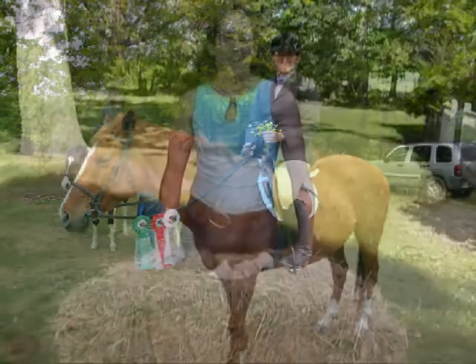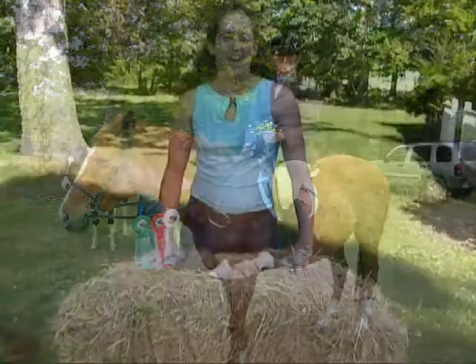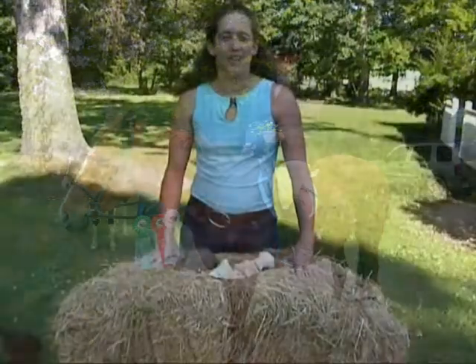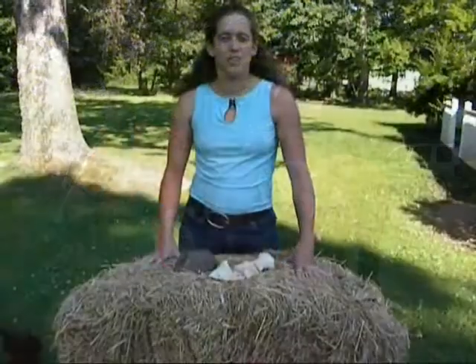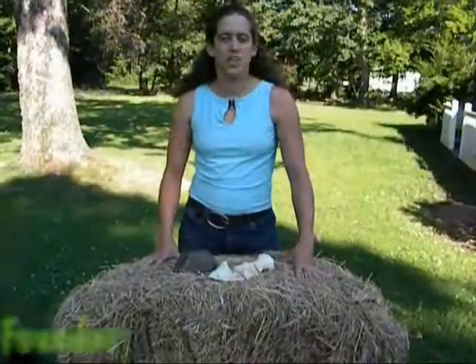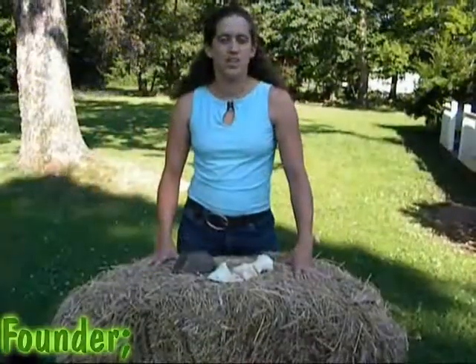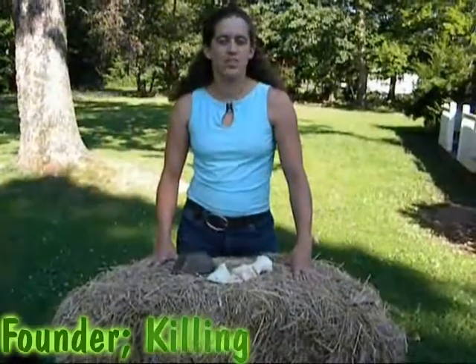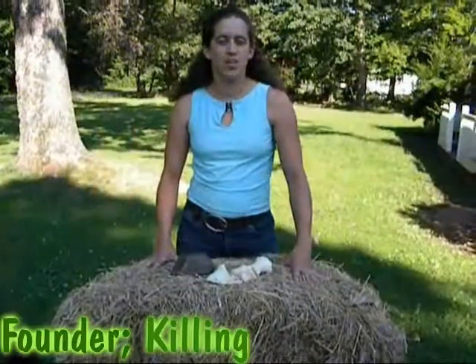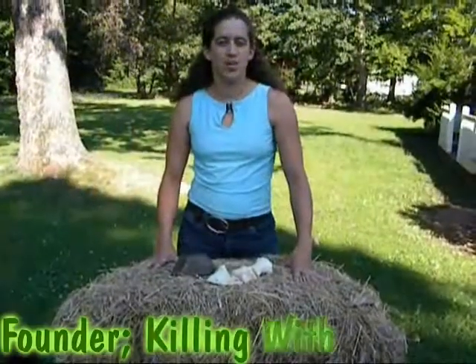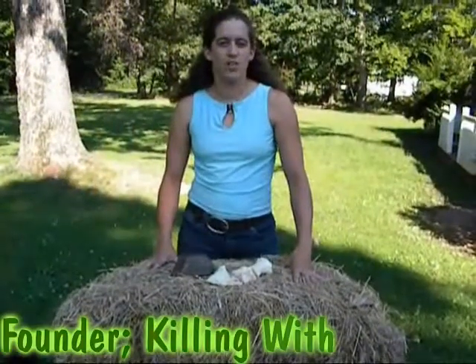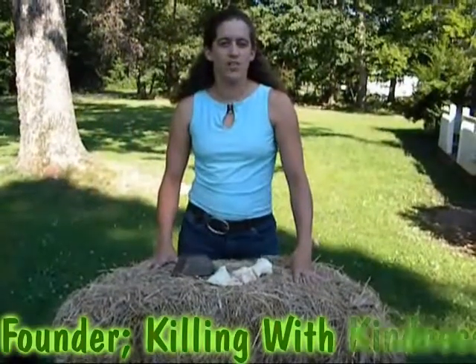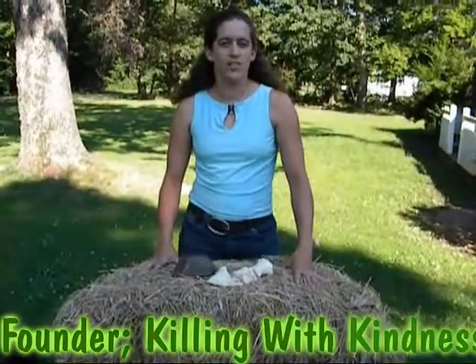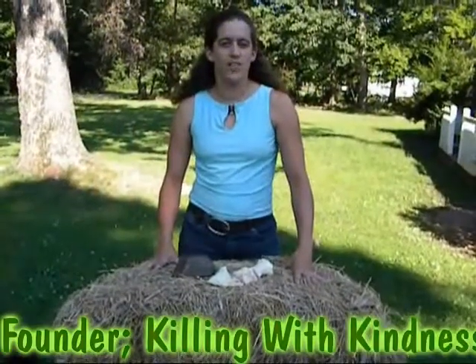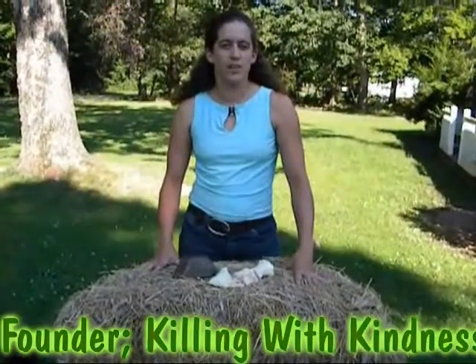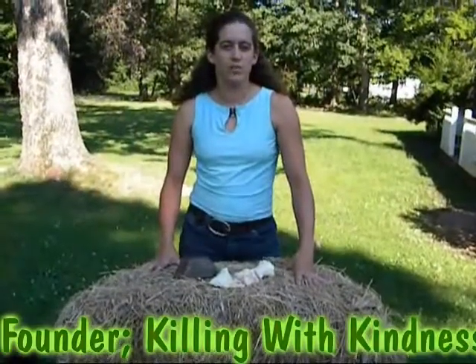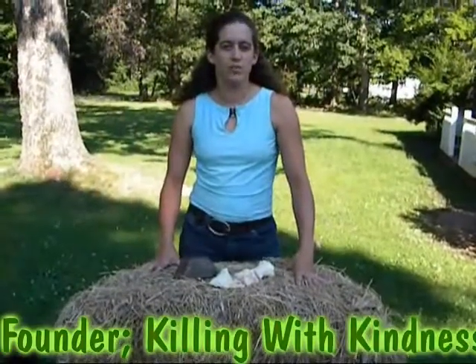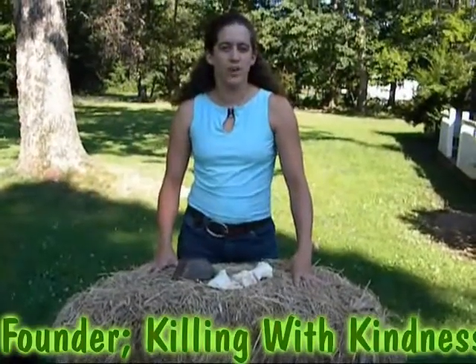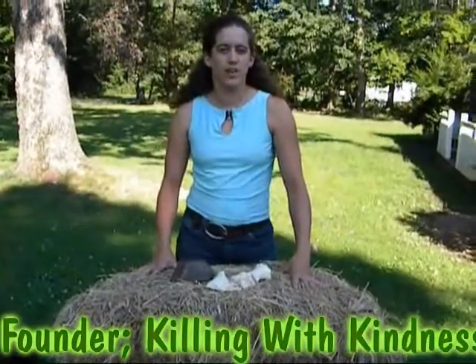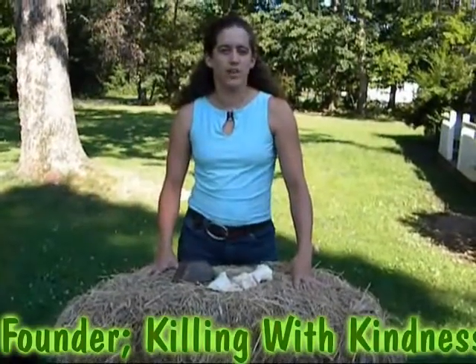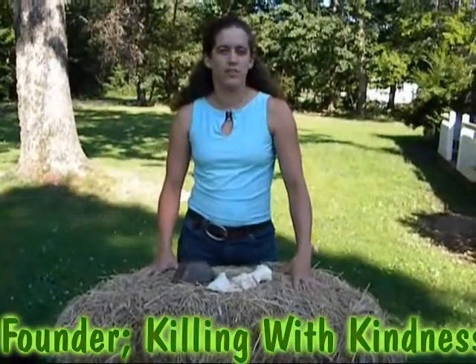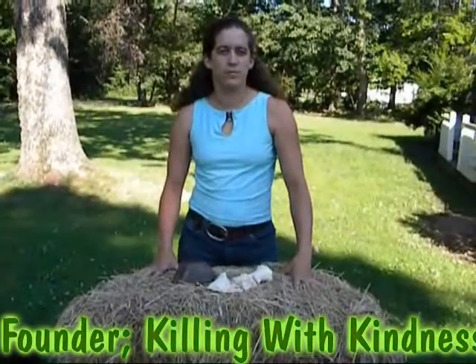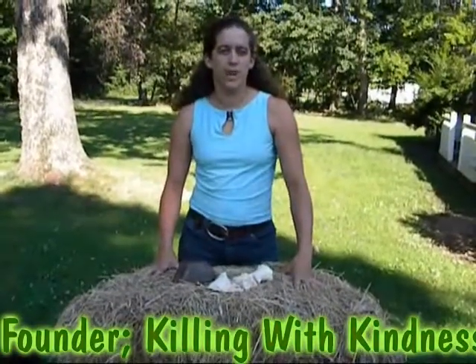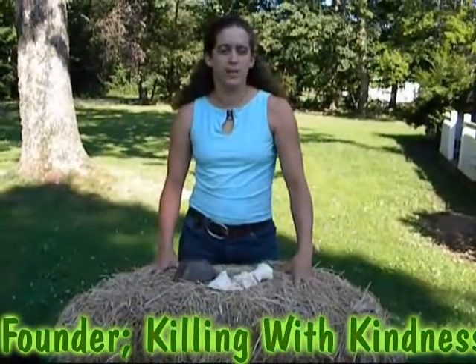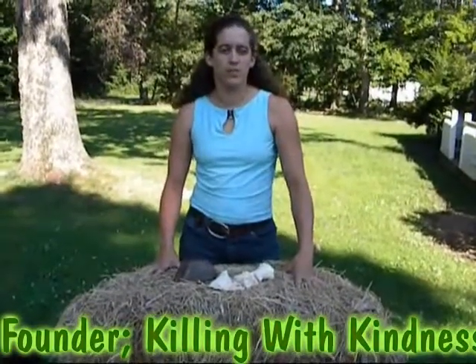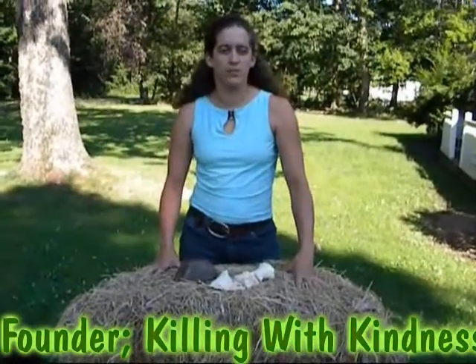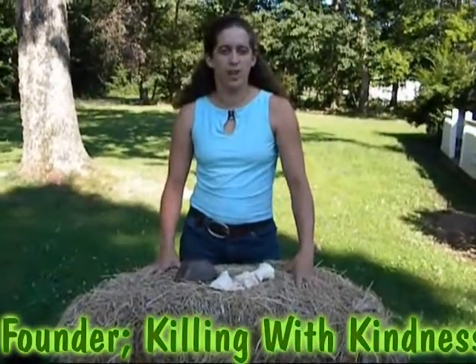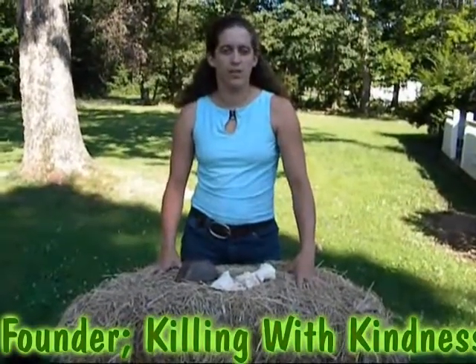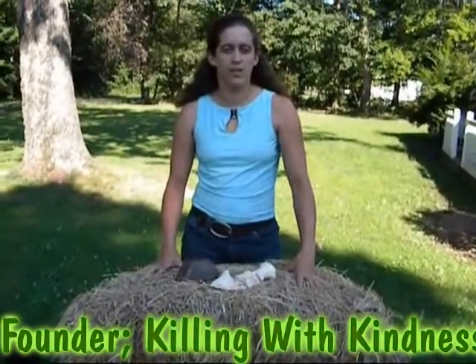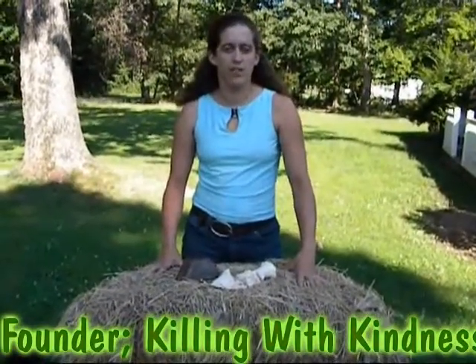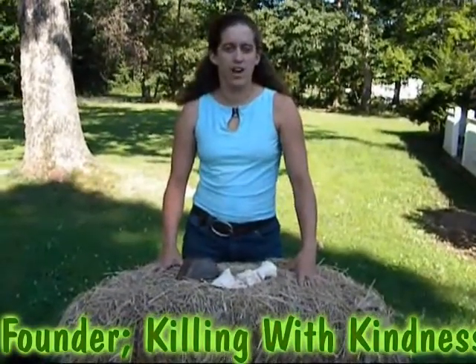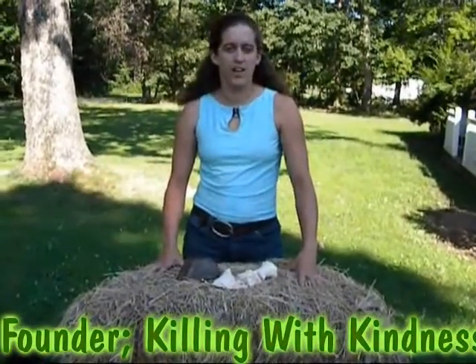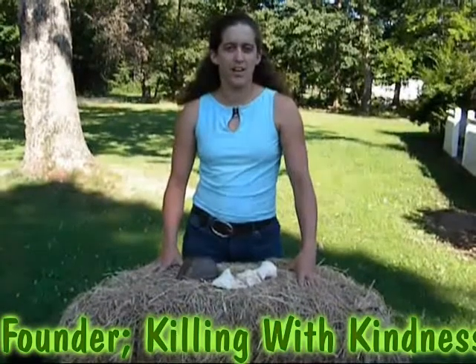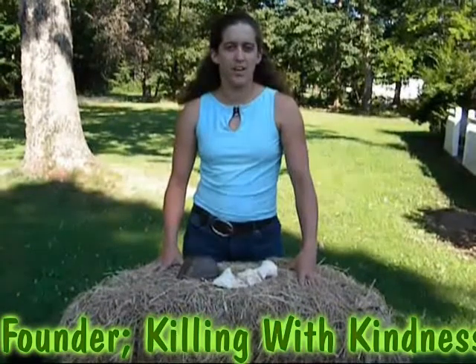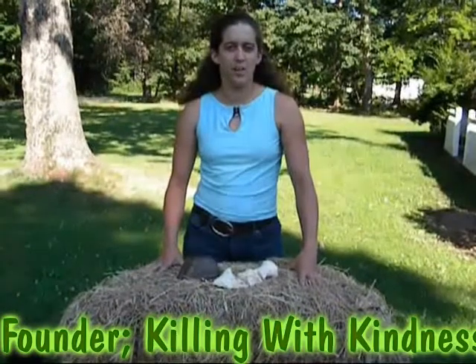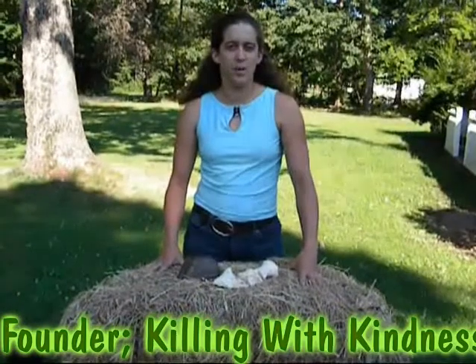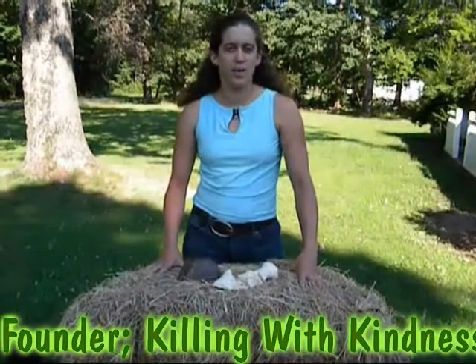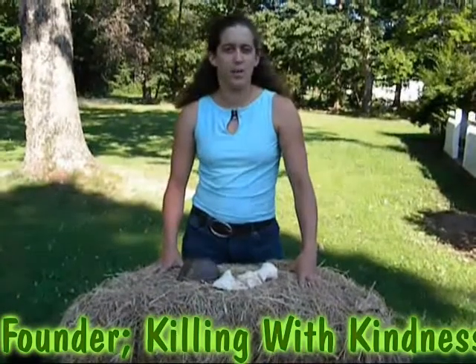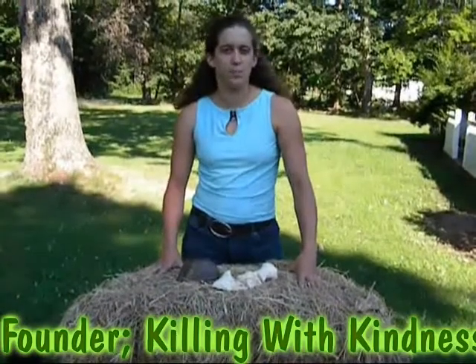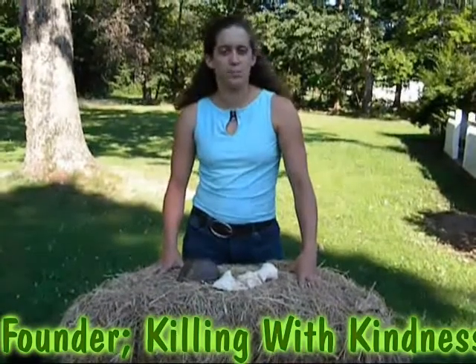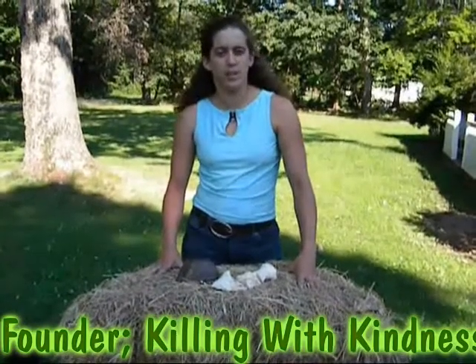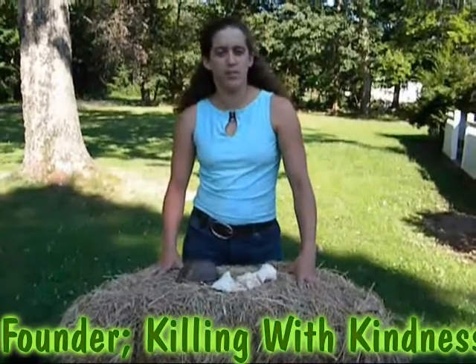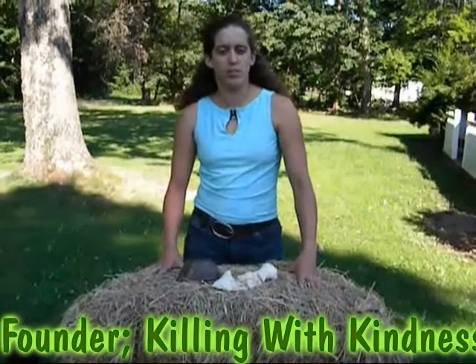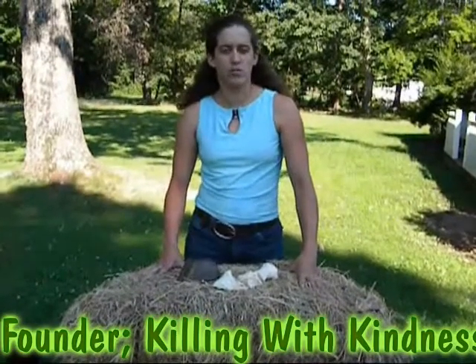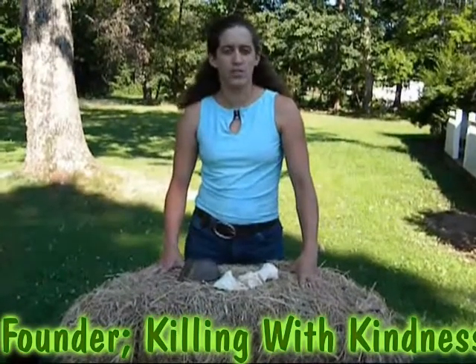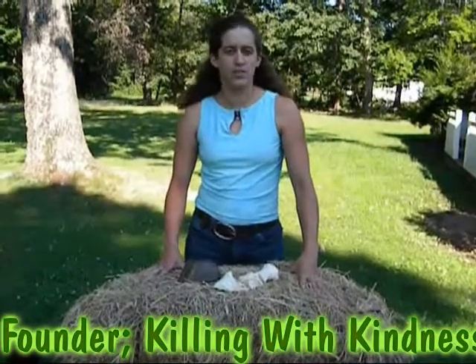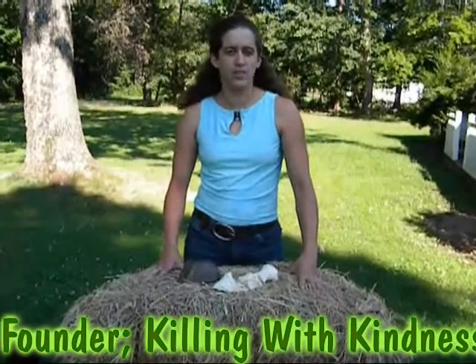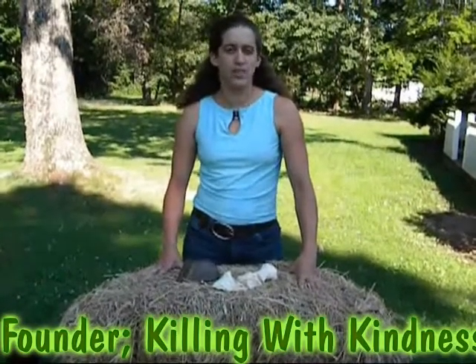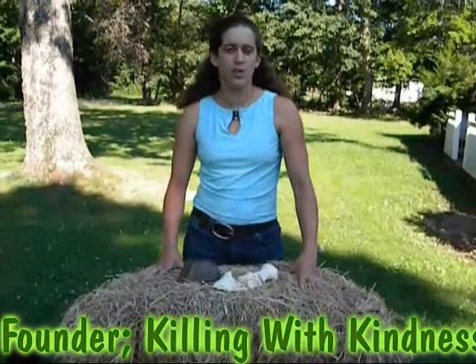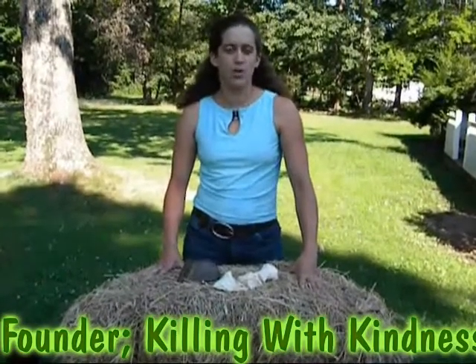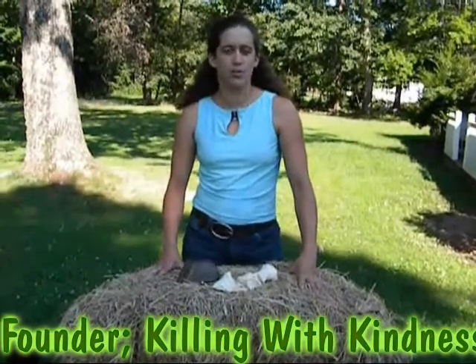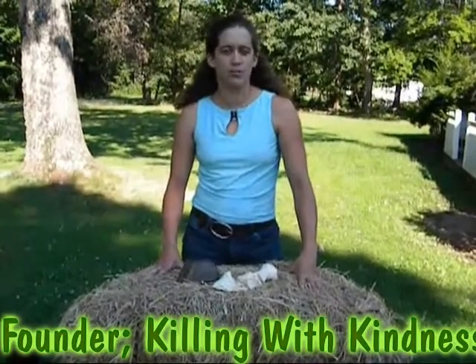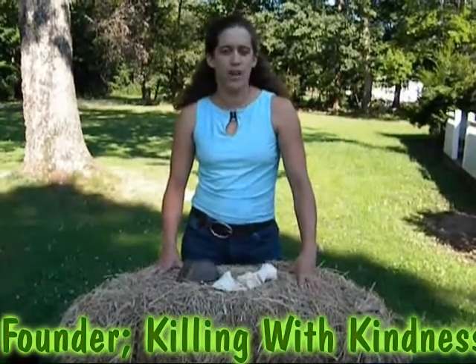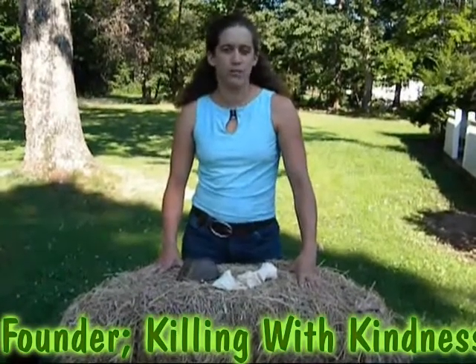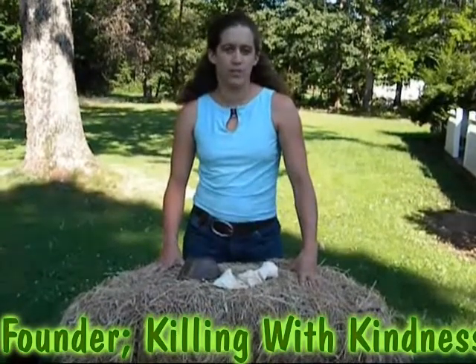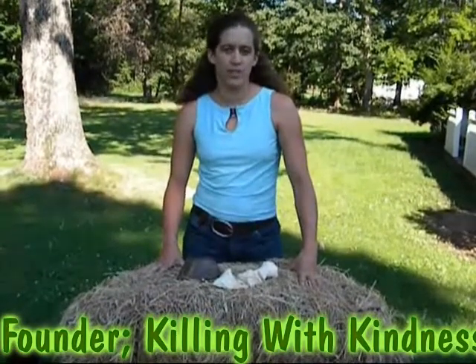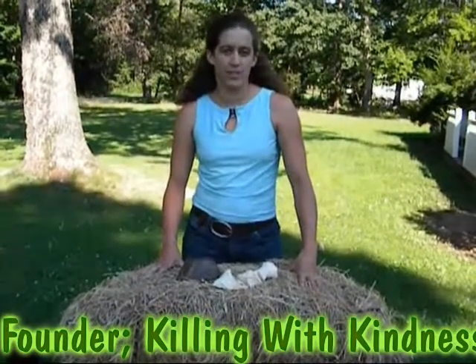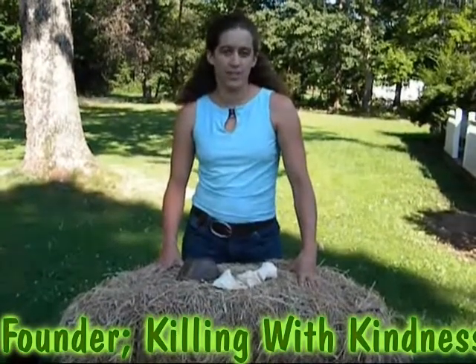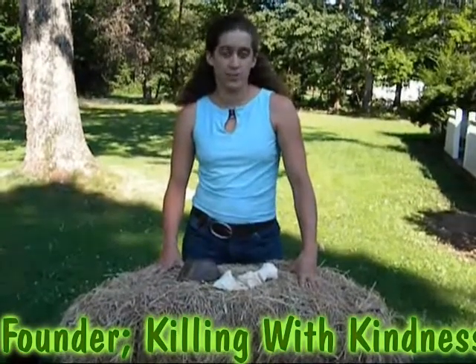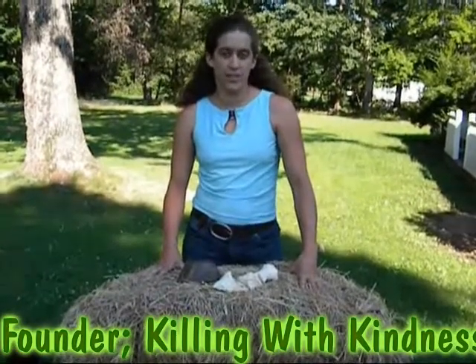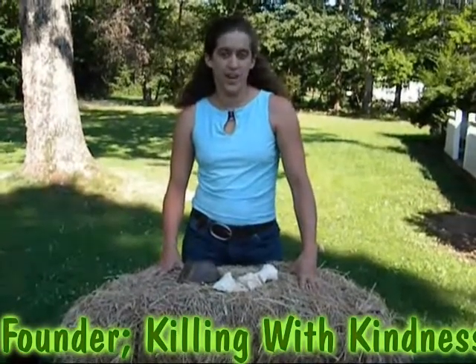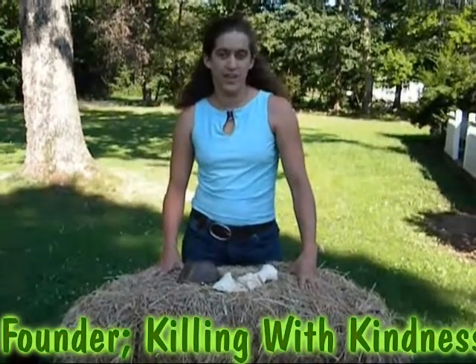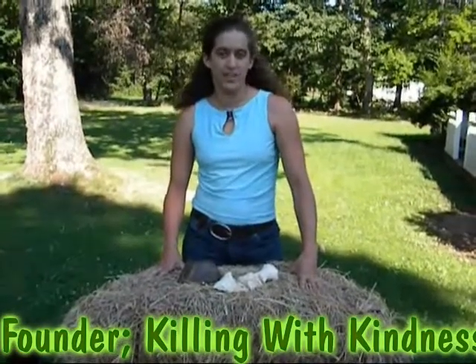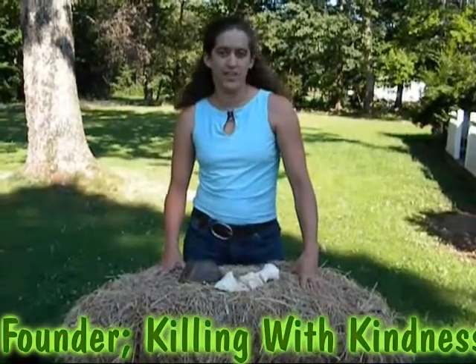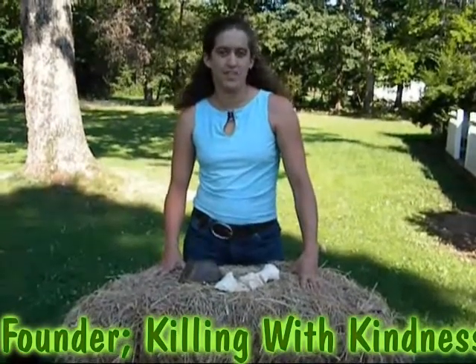Hi, I'm Shannon Corner, the National Natural Farrier from naturalfarrier.com and I'm introducing a video called Founder: Killing with Kindness.